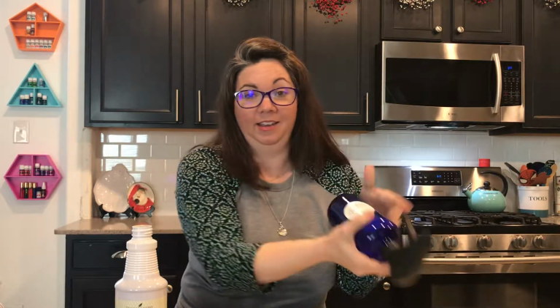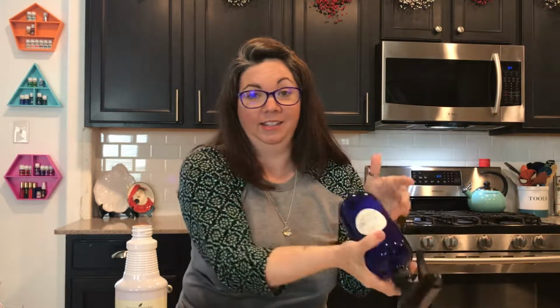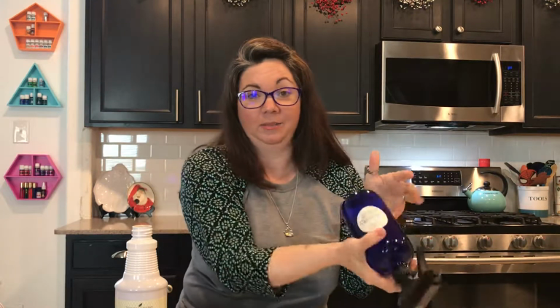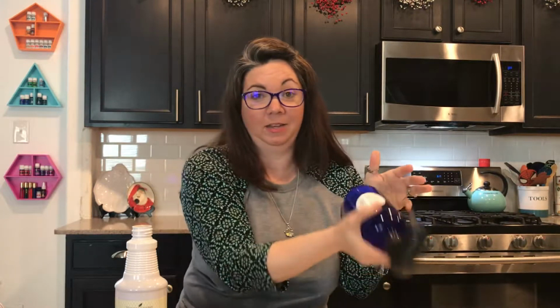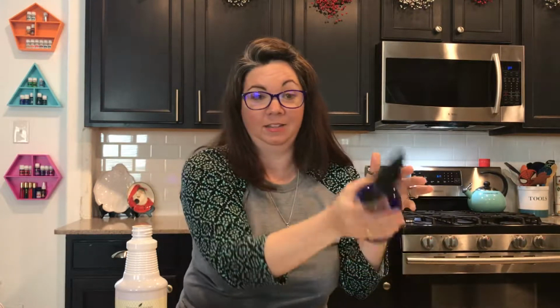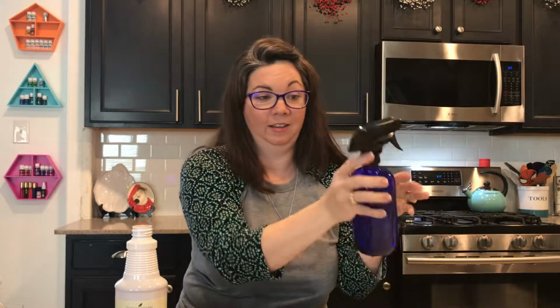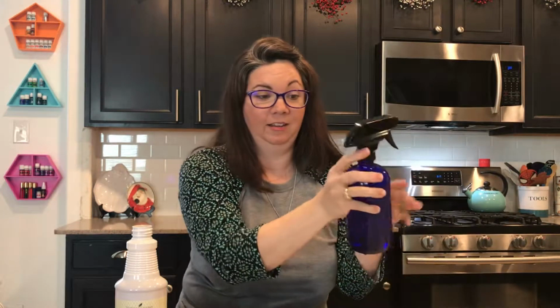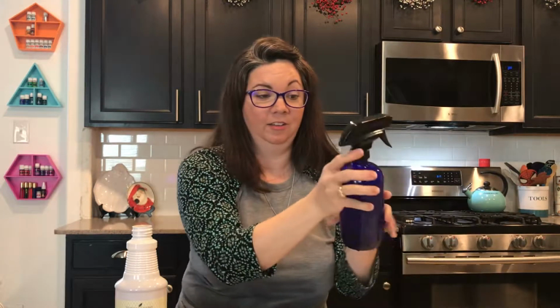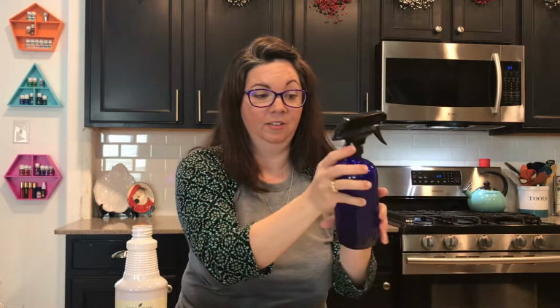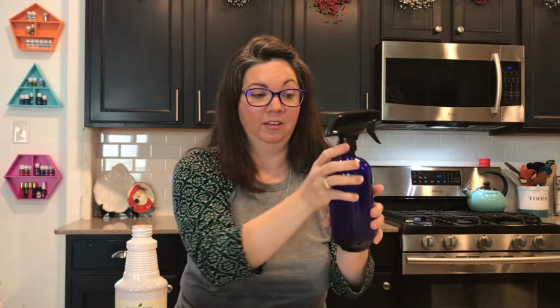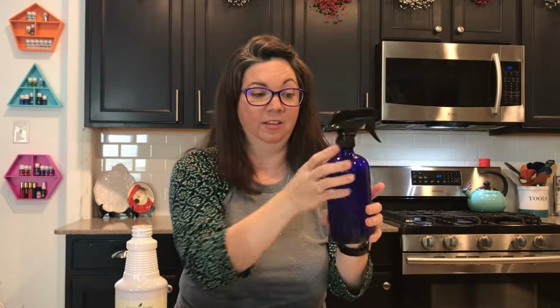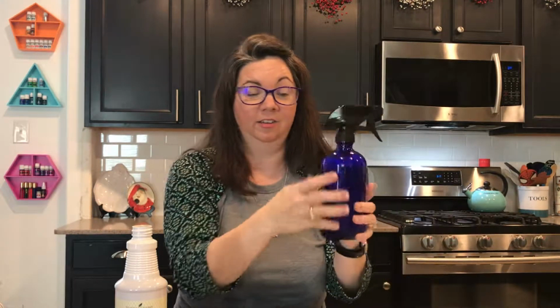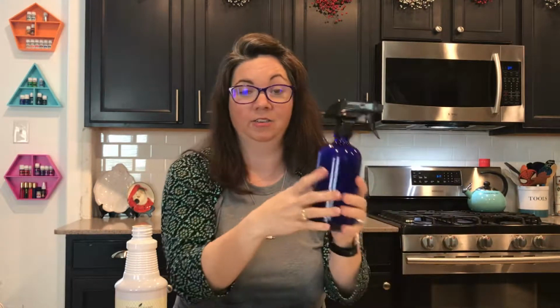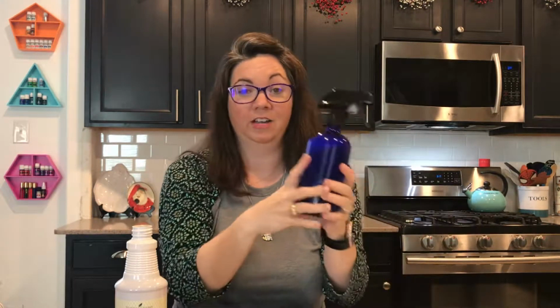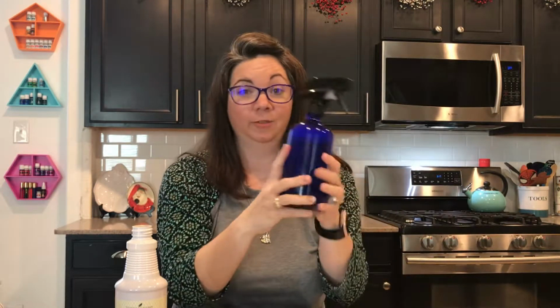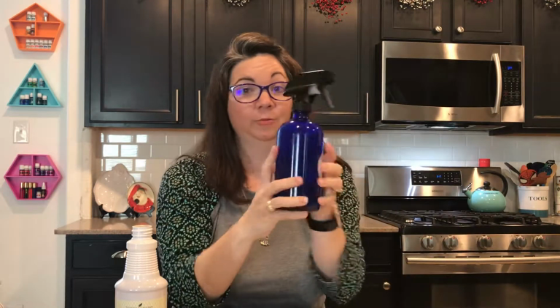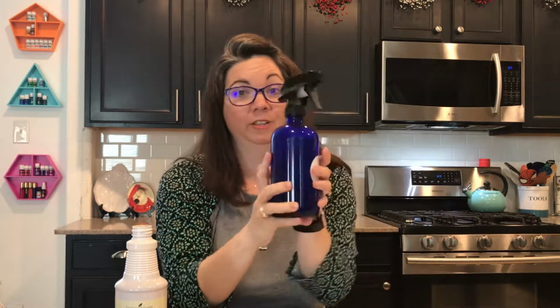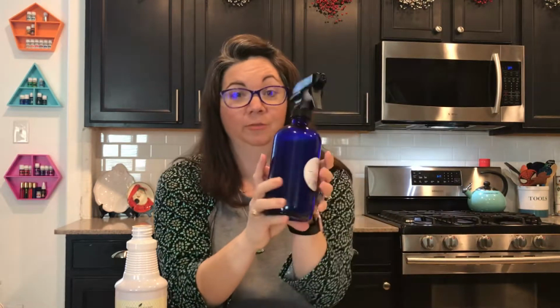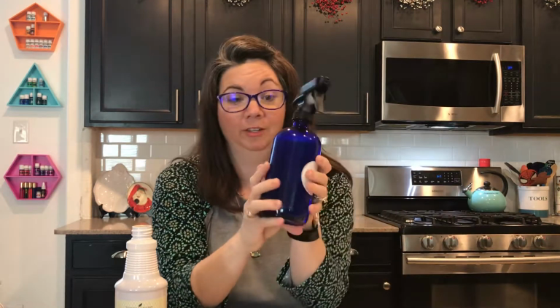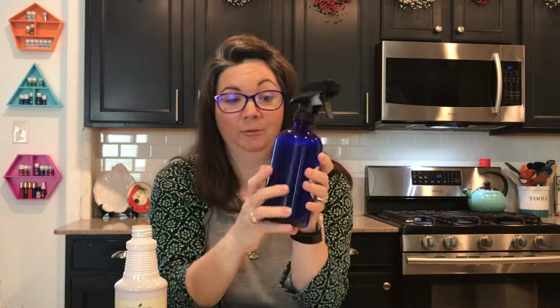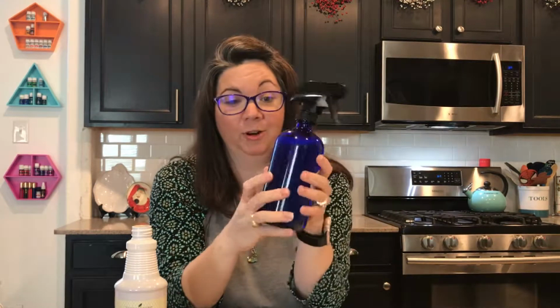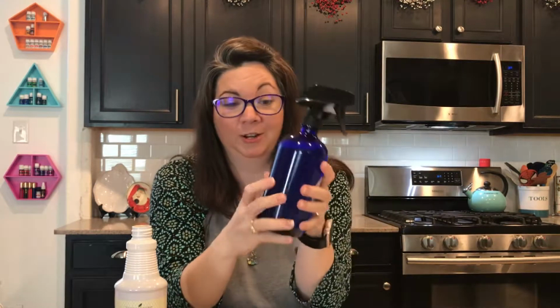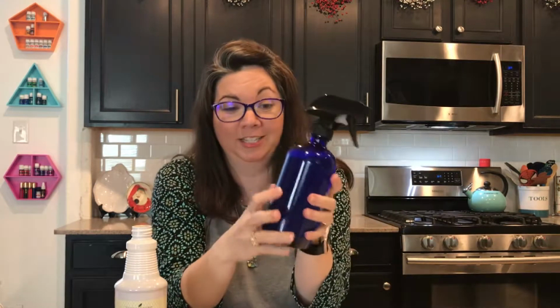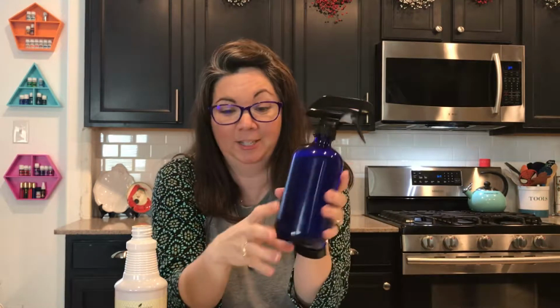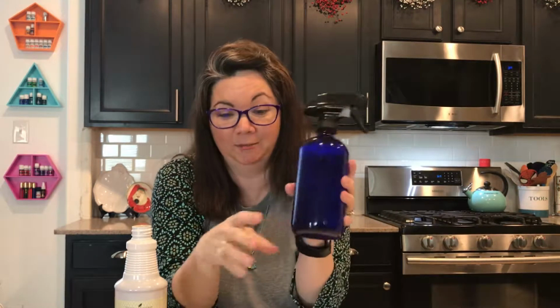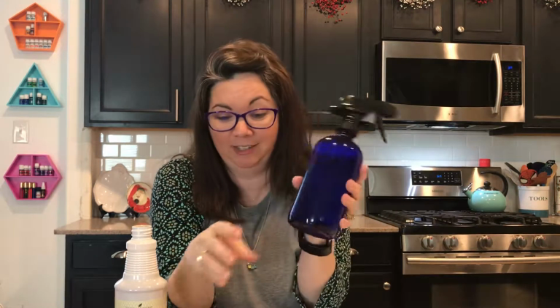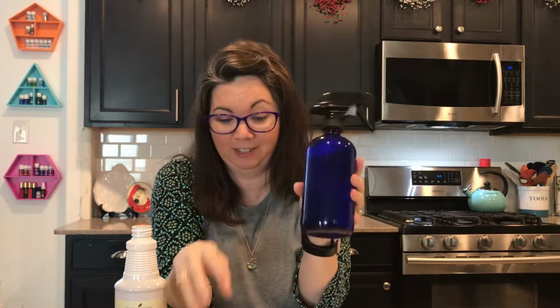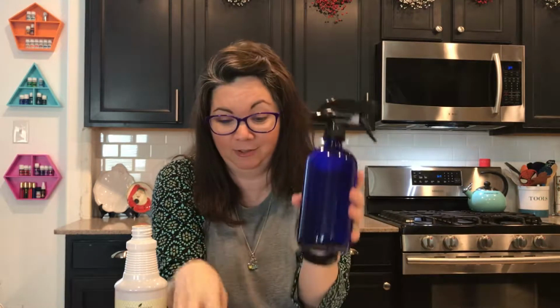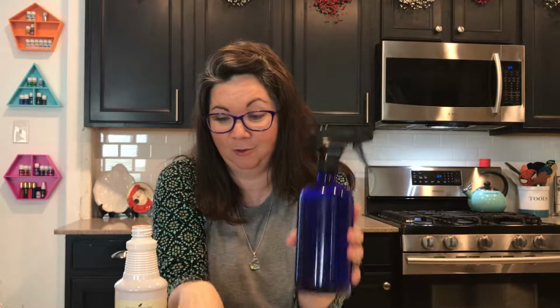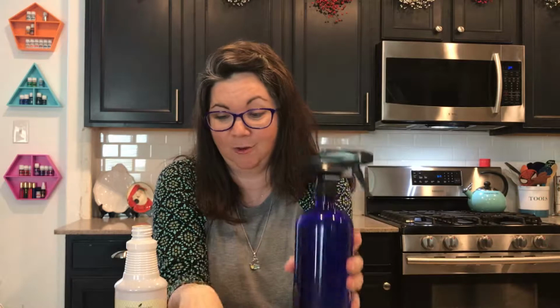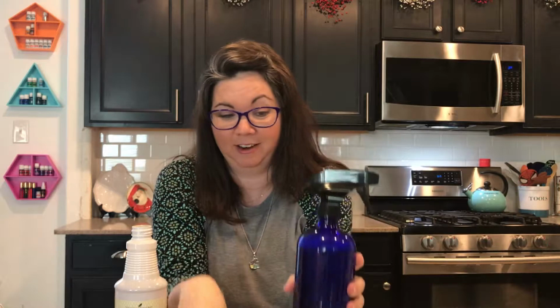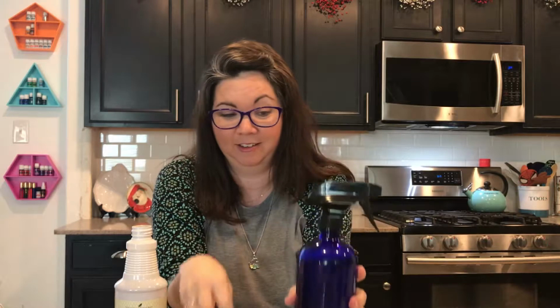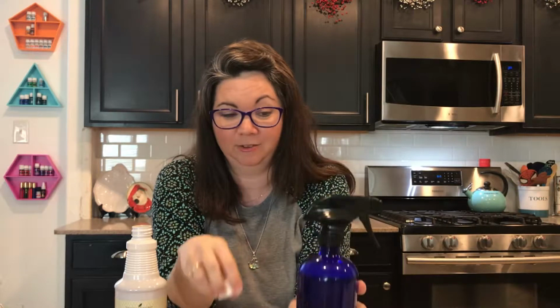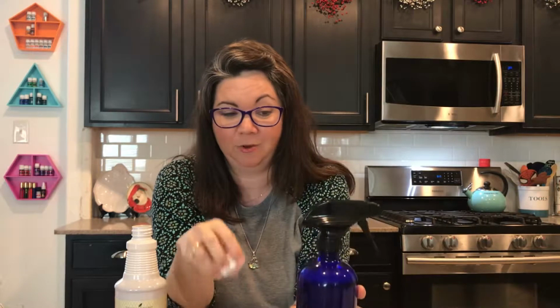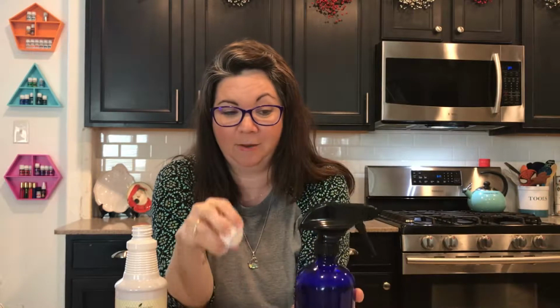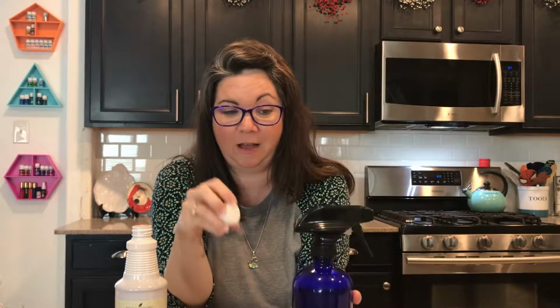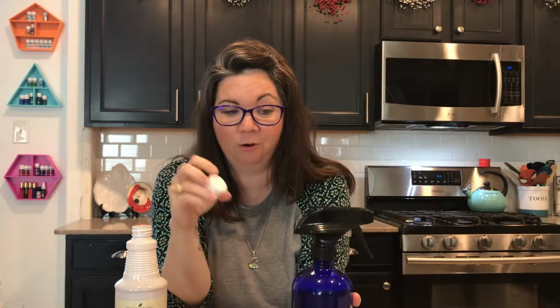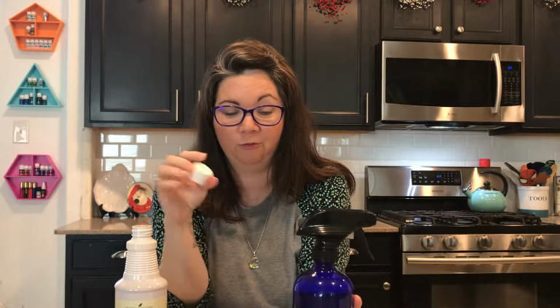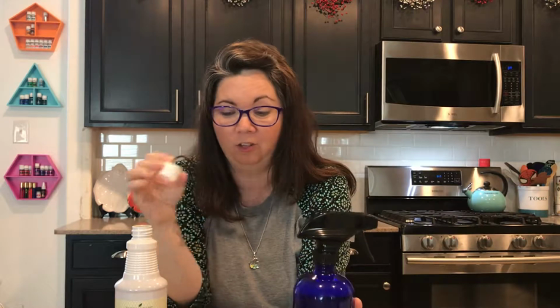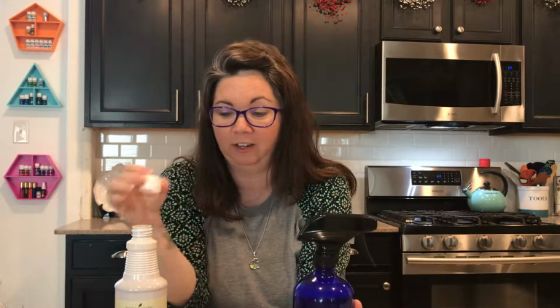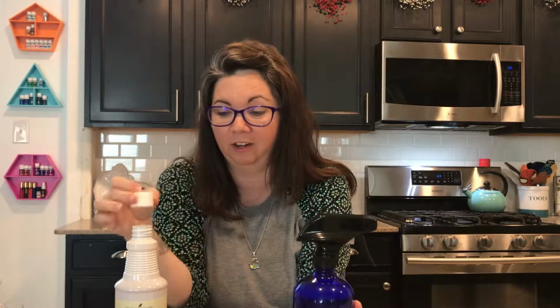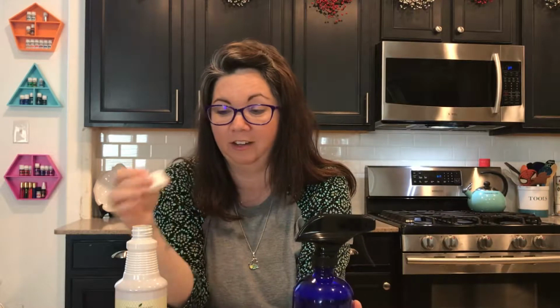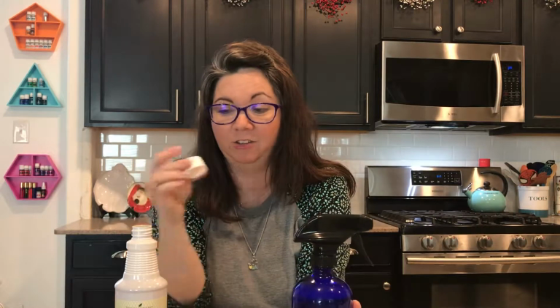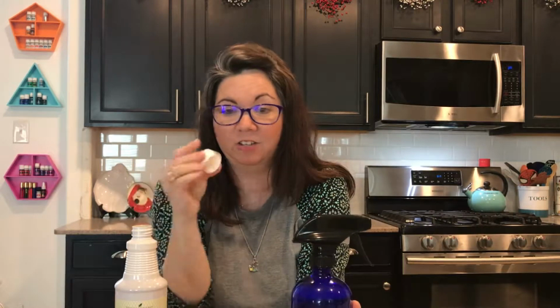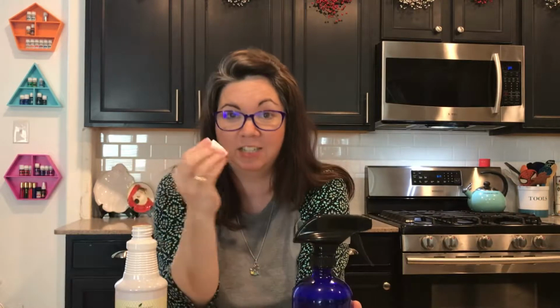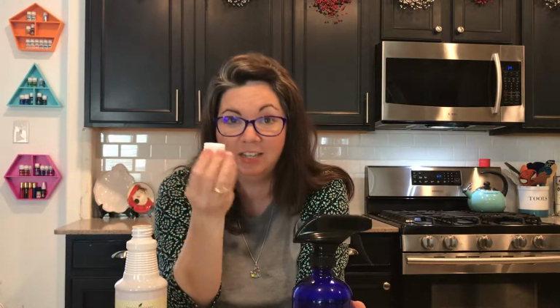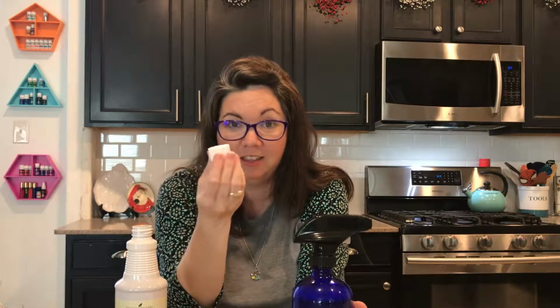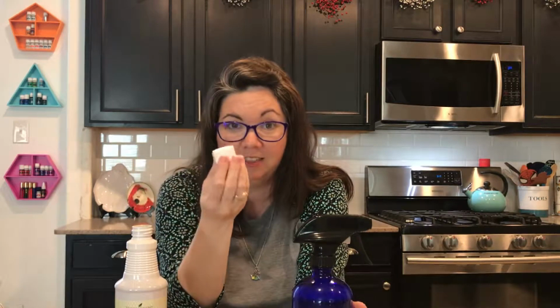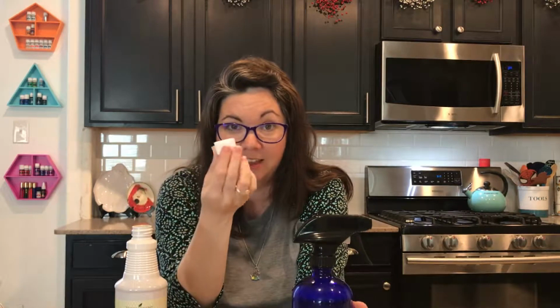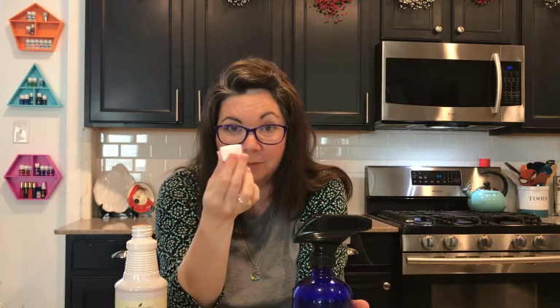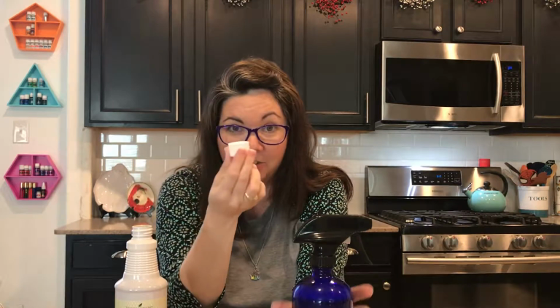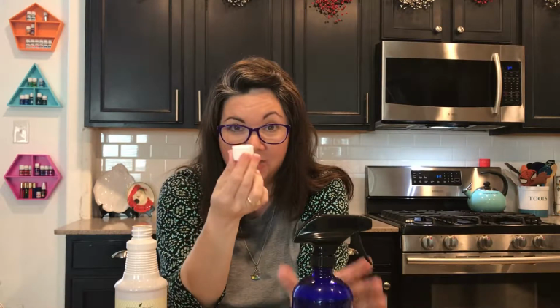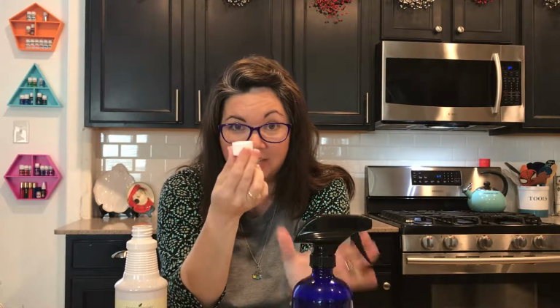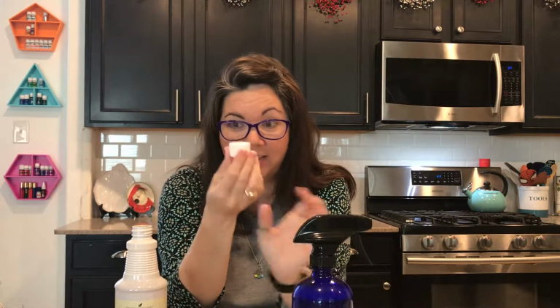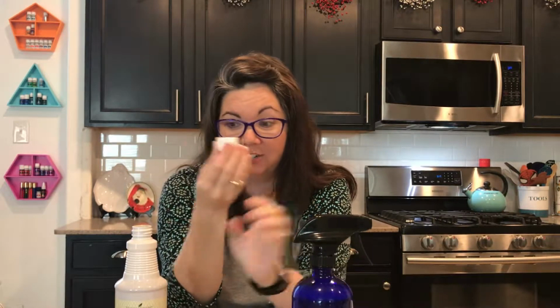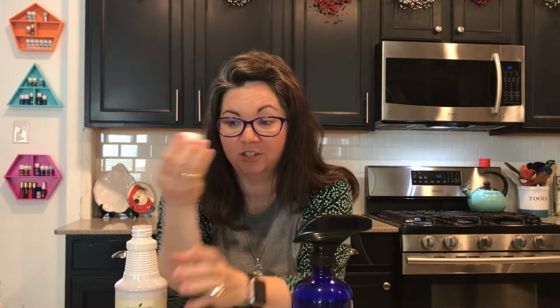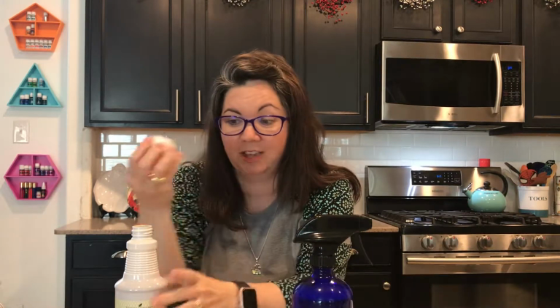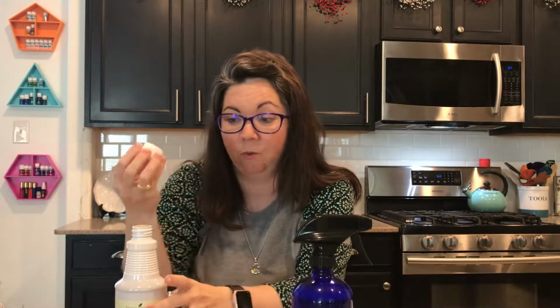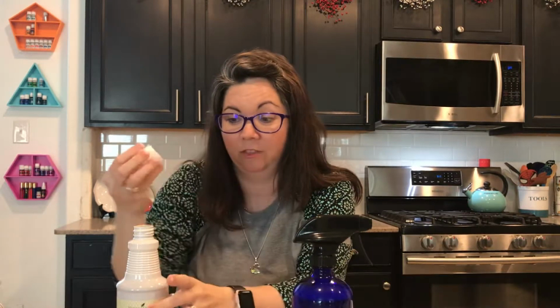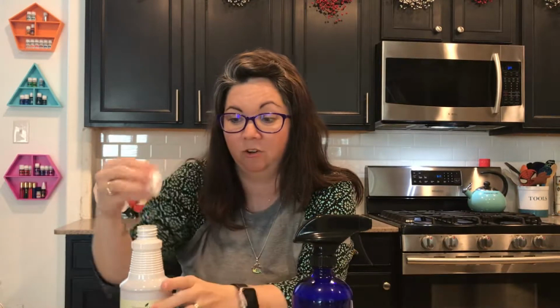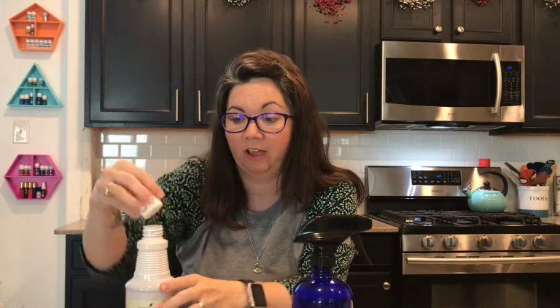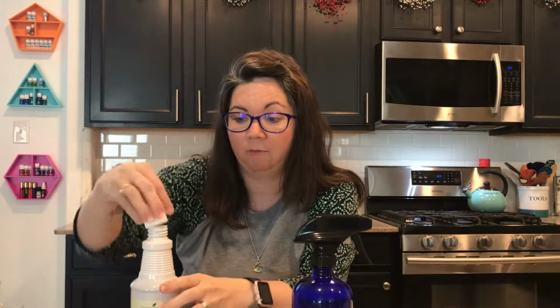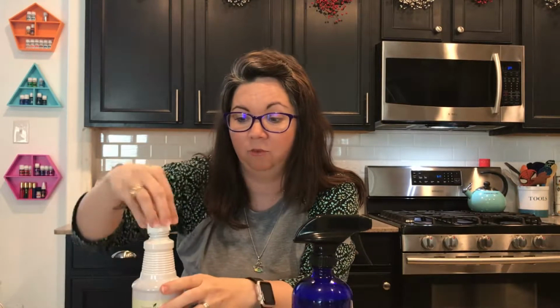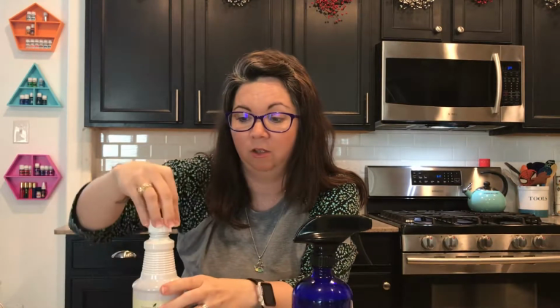It's amazing. You guys, it really really works. It's quite a powerful cleaner, and you can see how little it takes — just that one little capful.